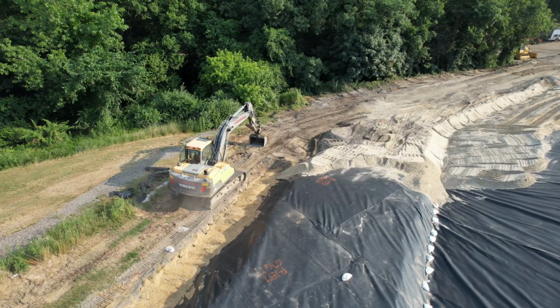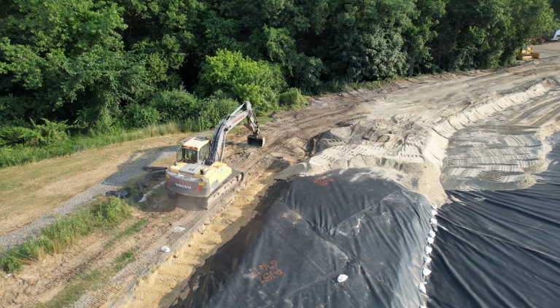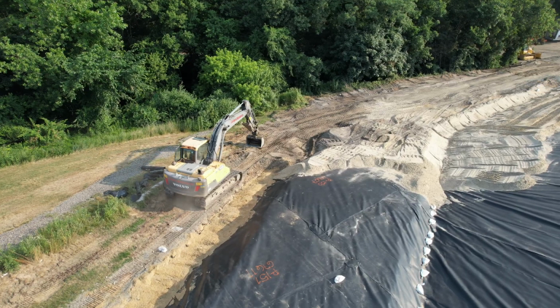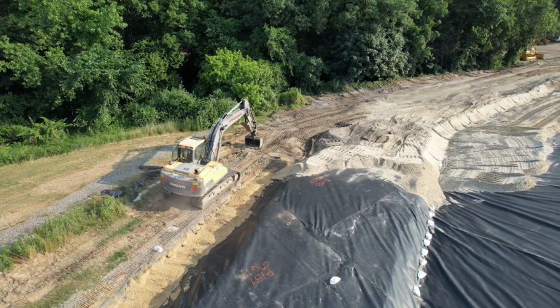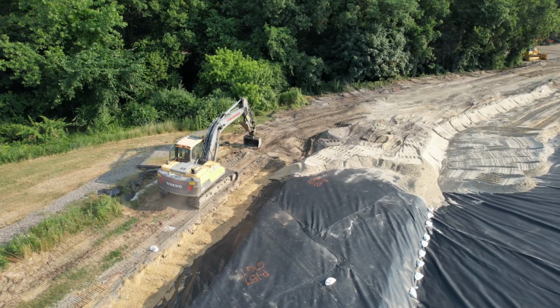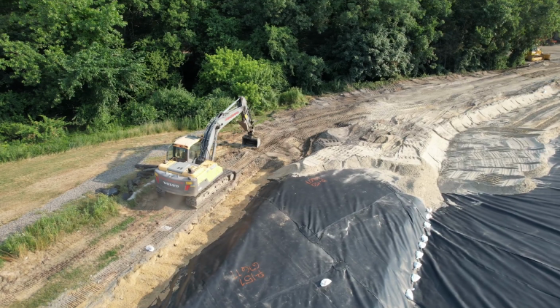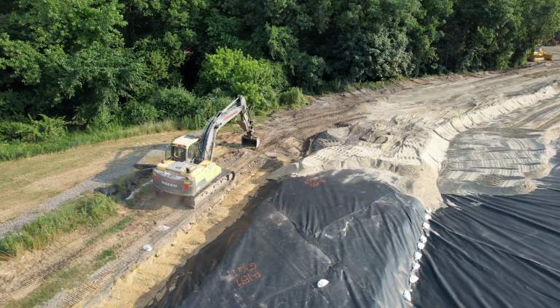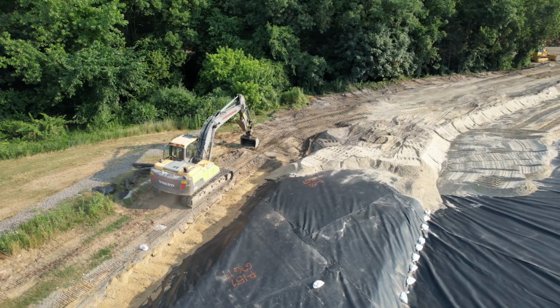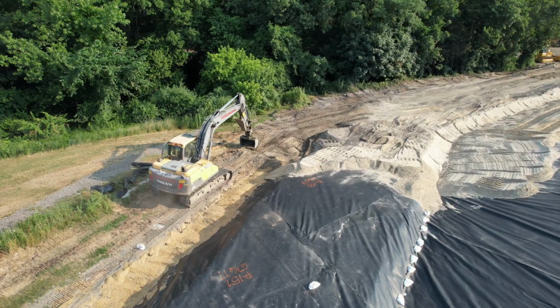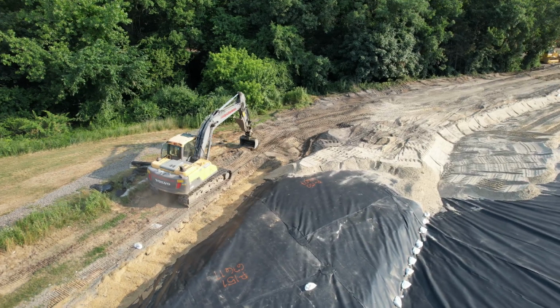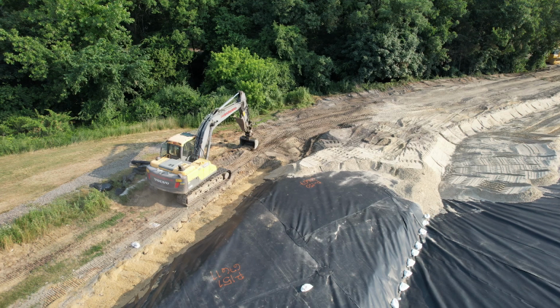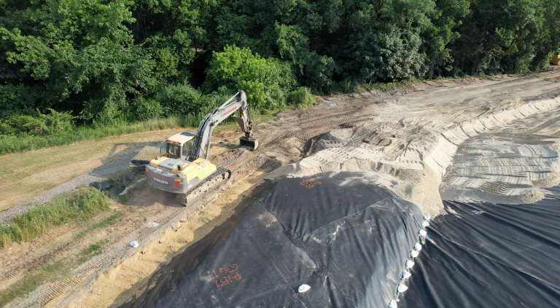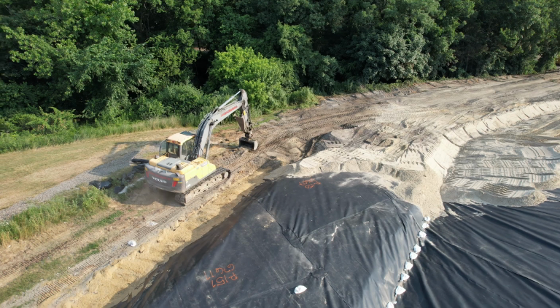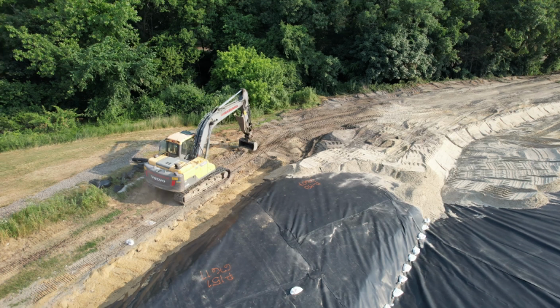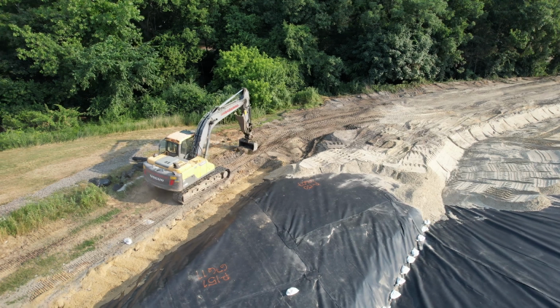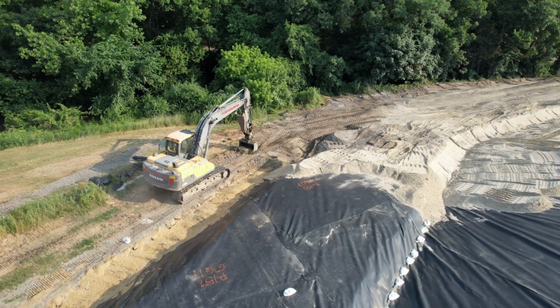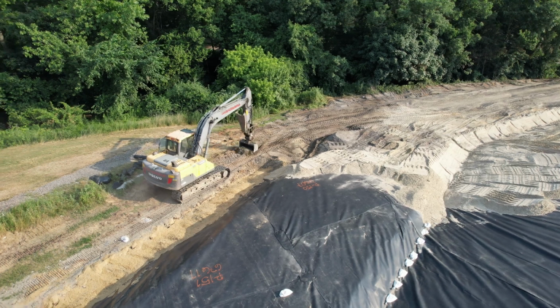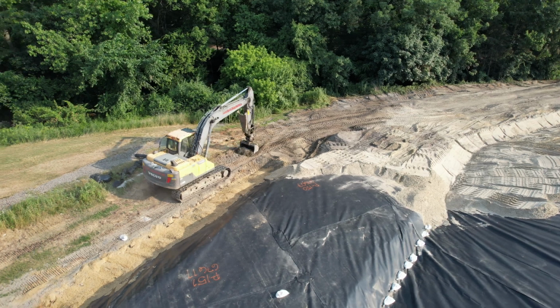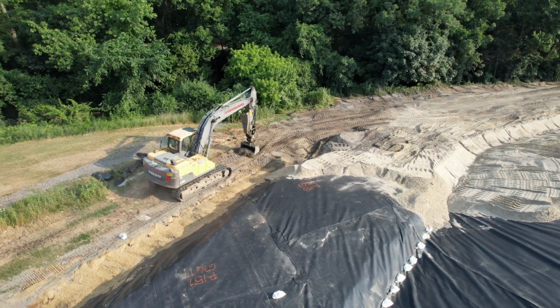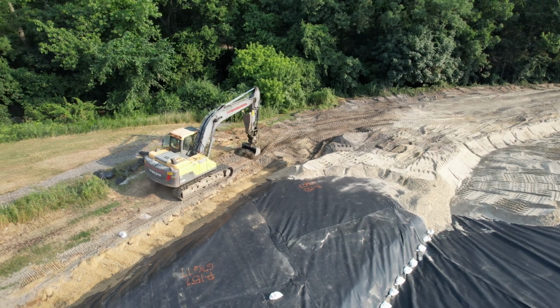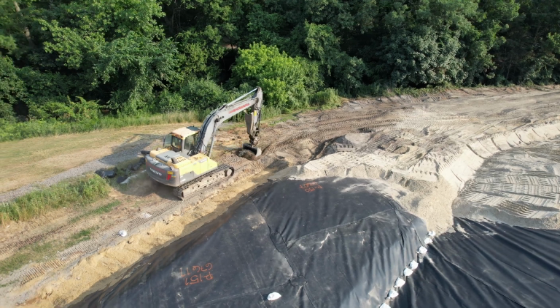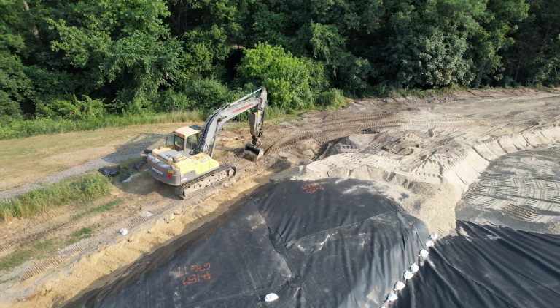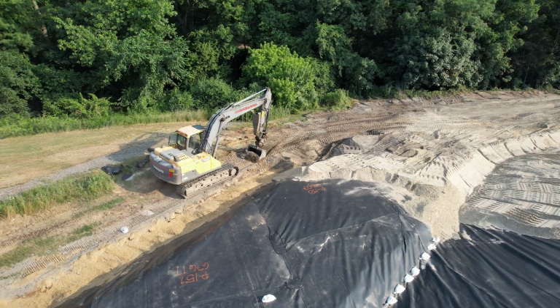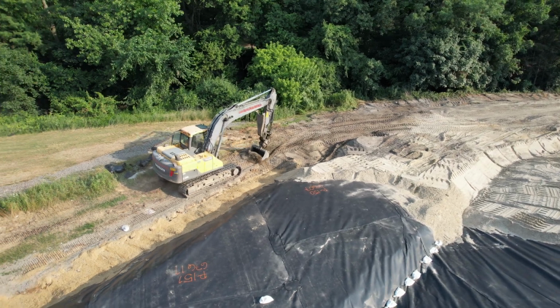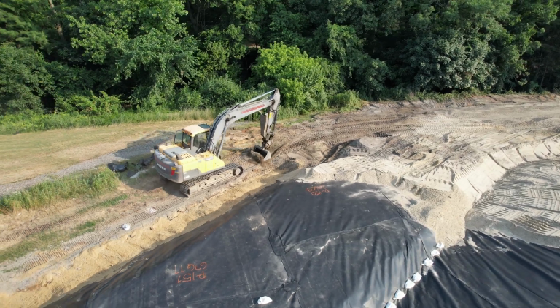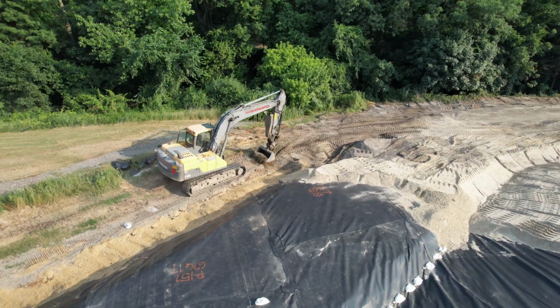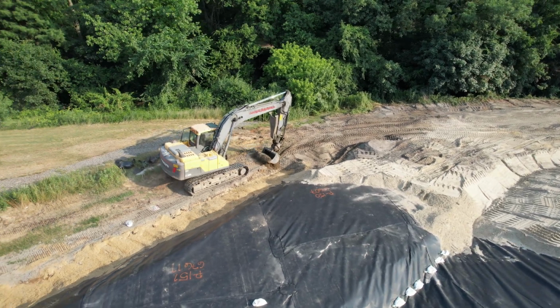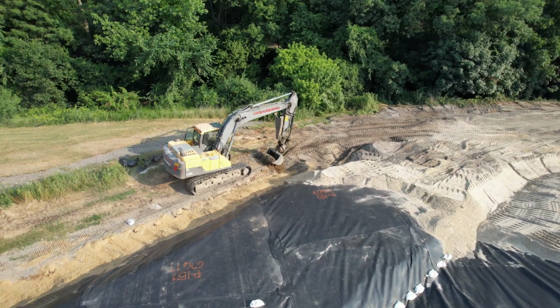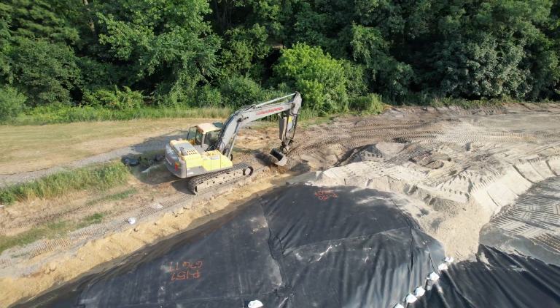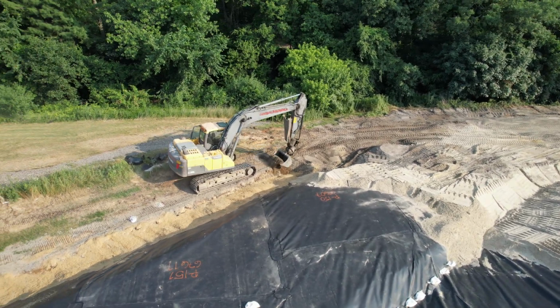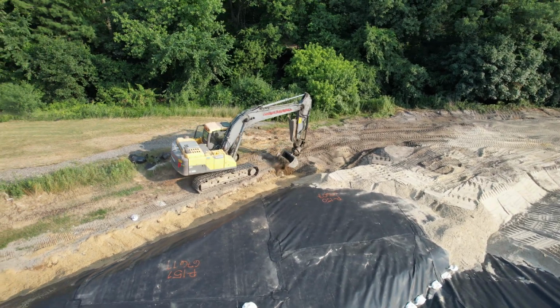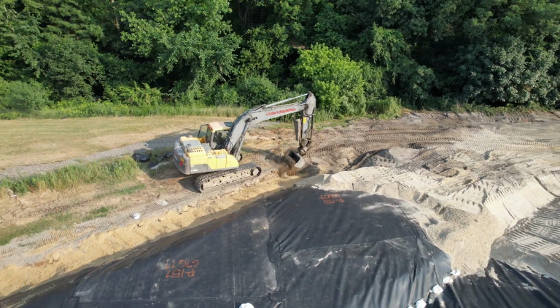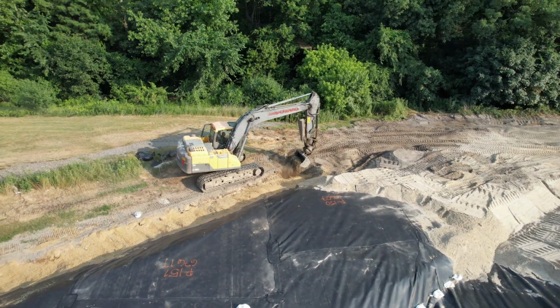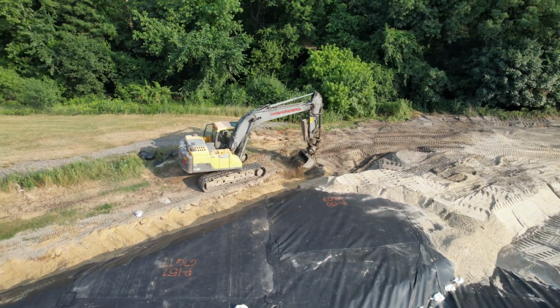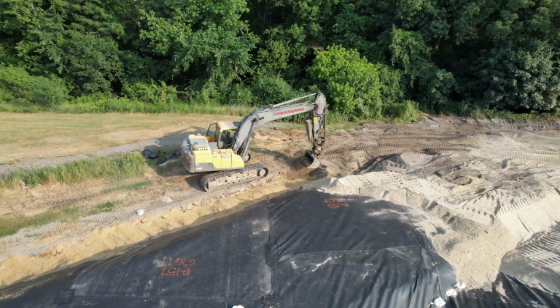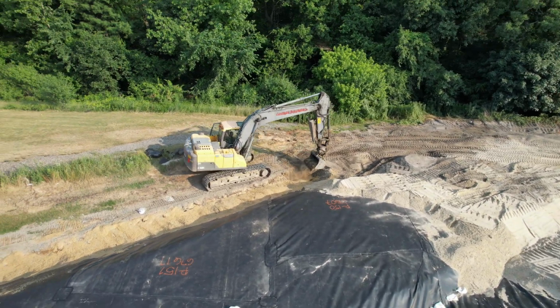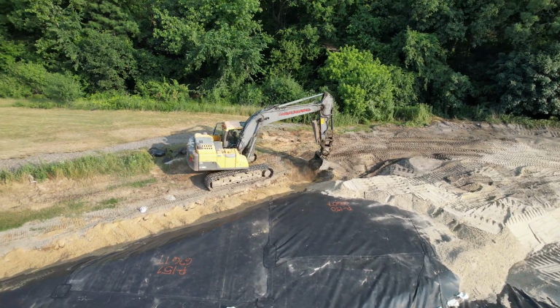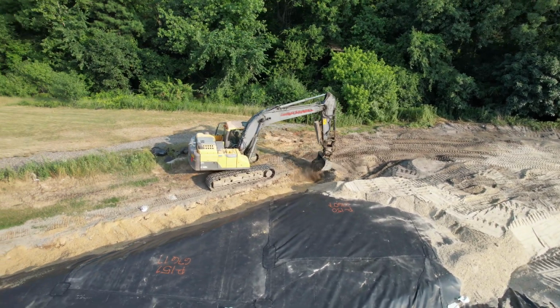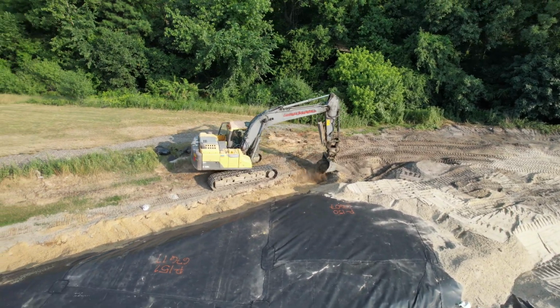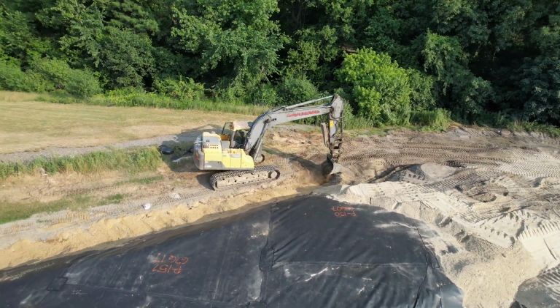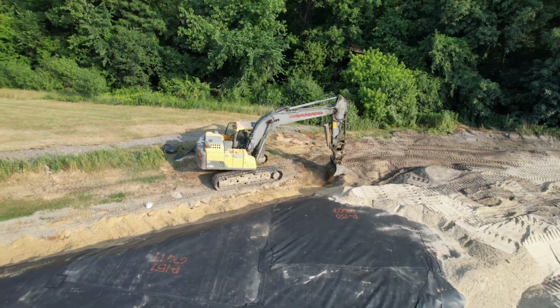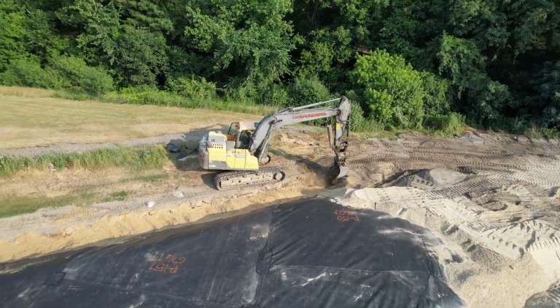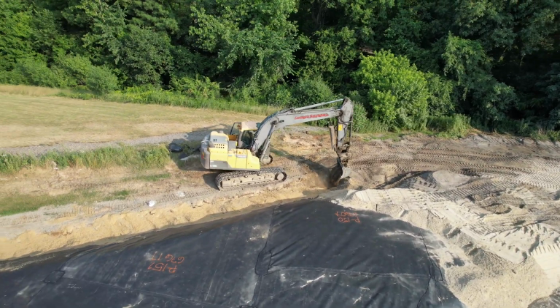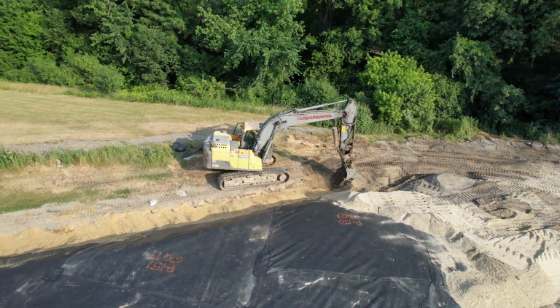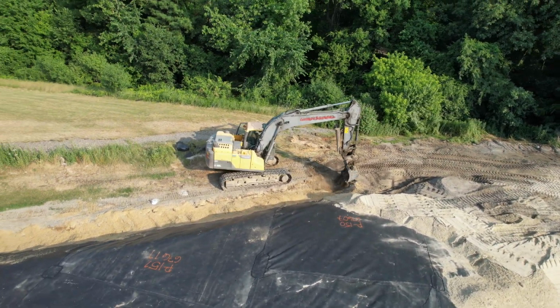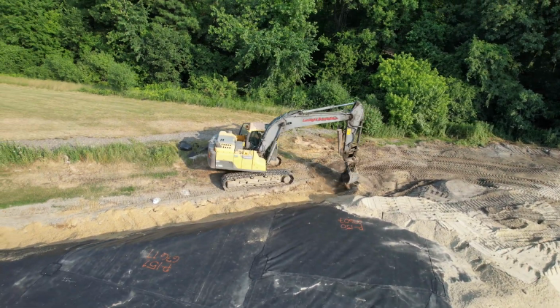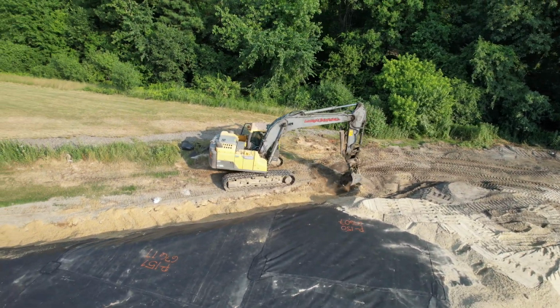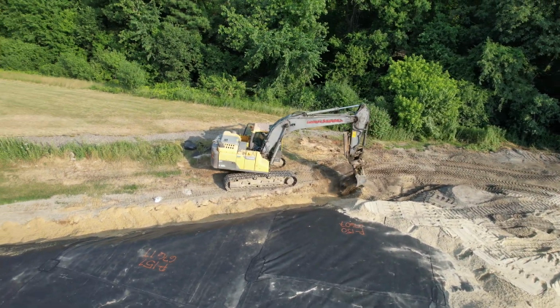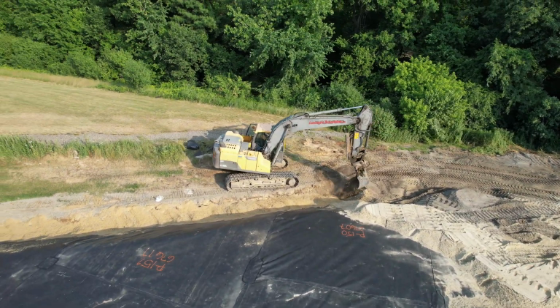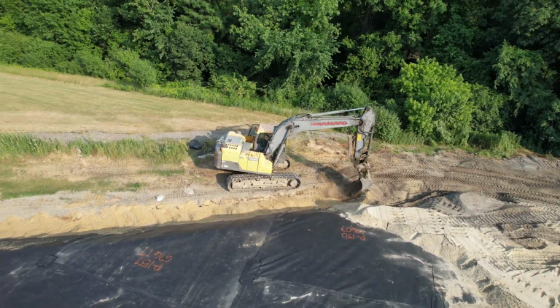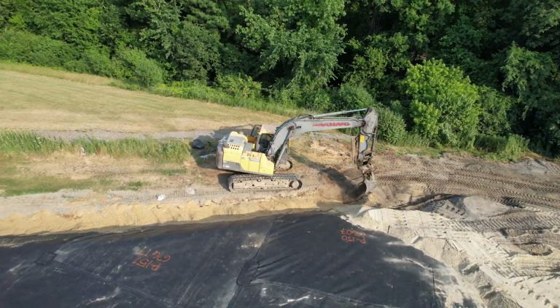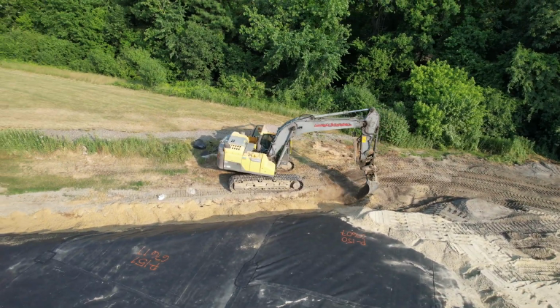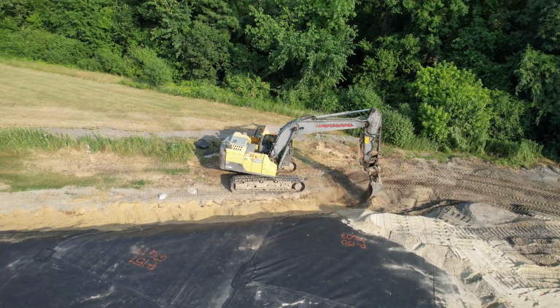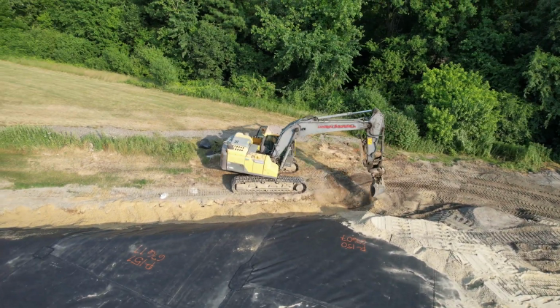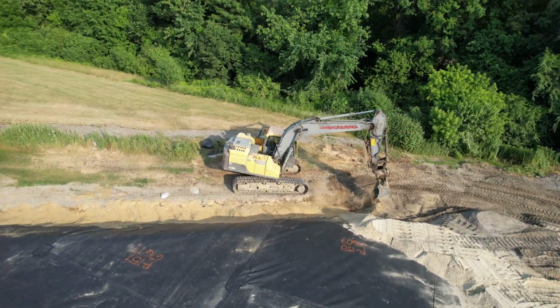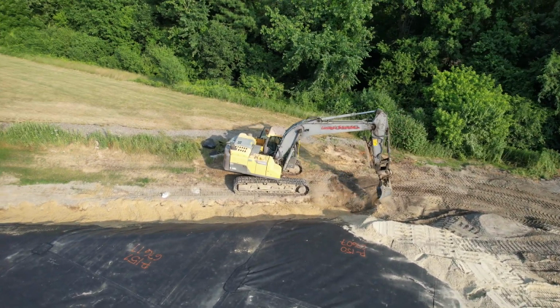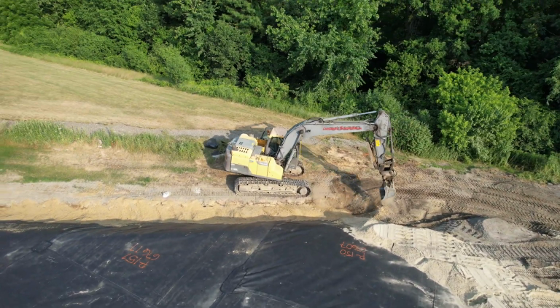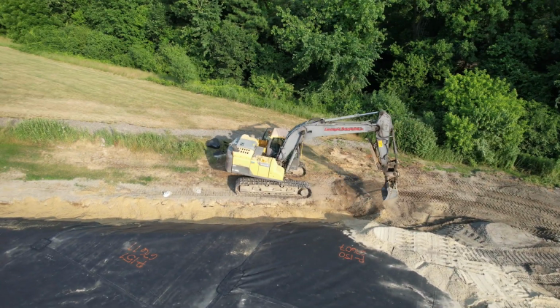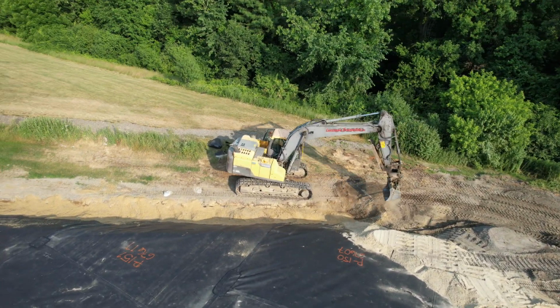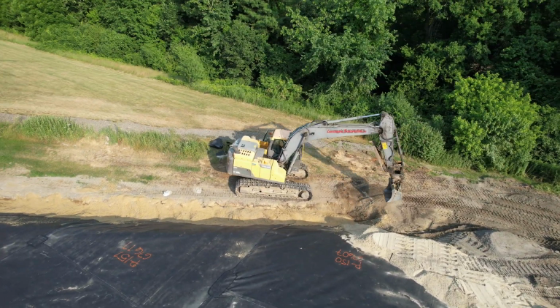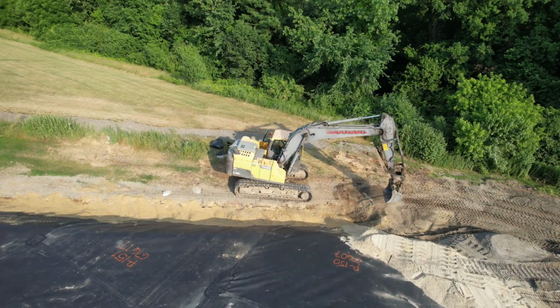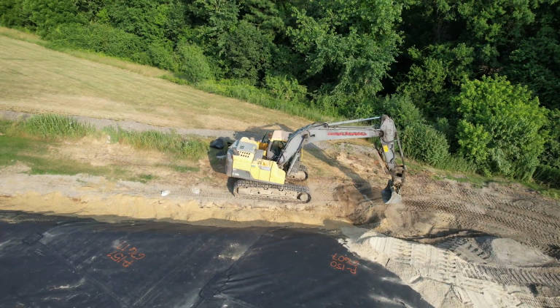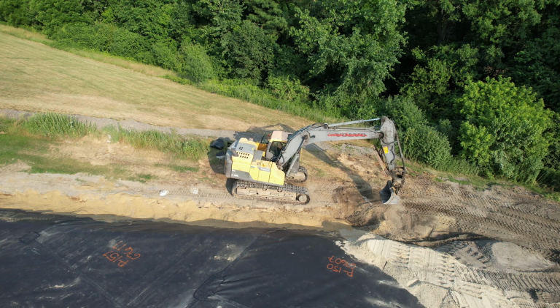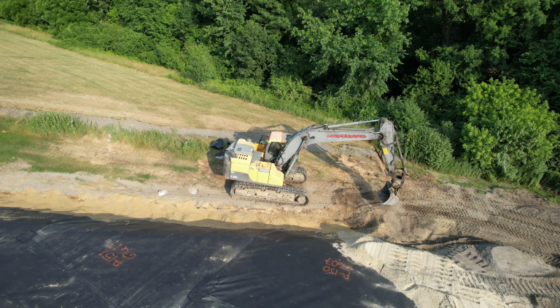Meanwhile, another excavator takes charge of the access road, setting the grade for what's to come.